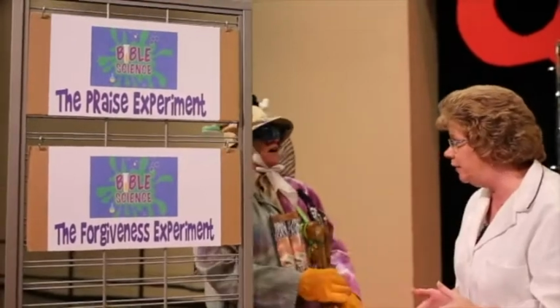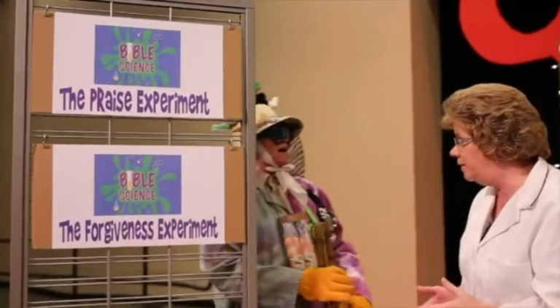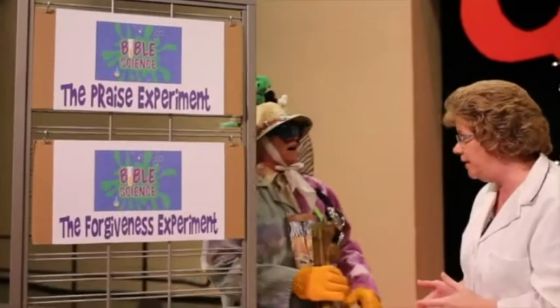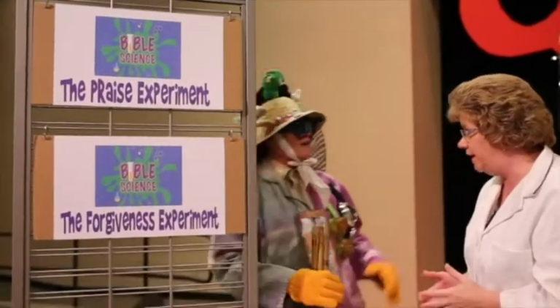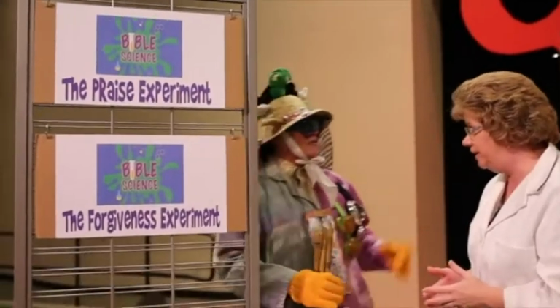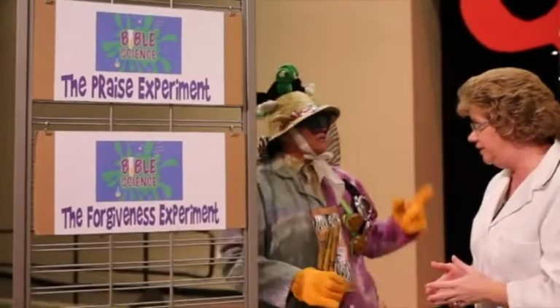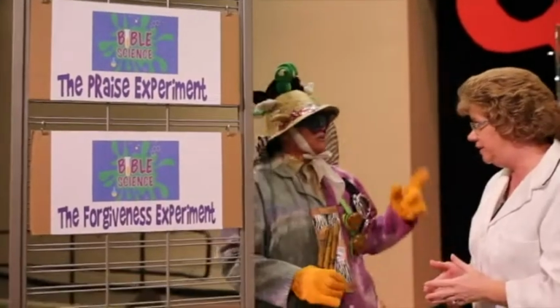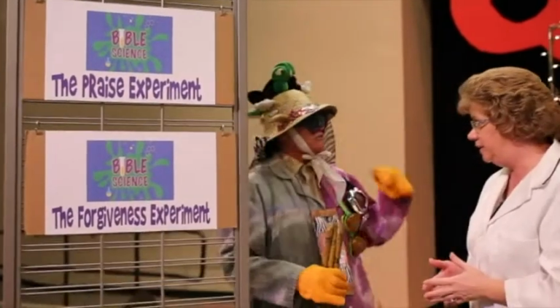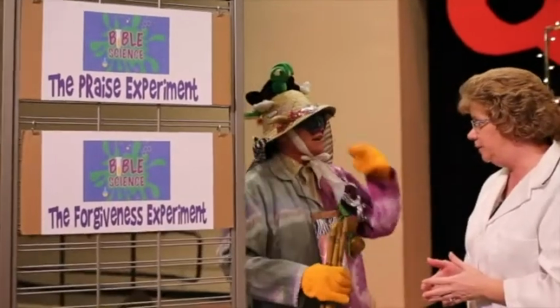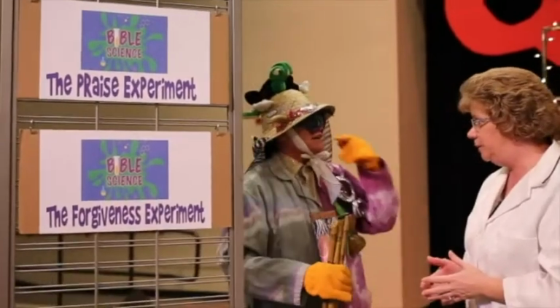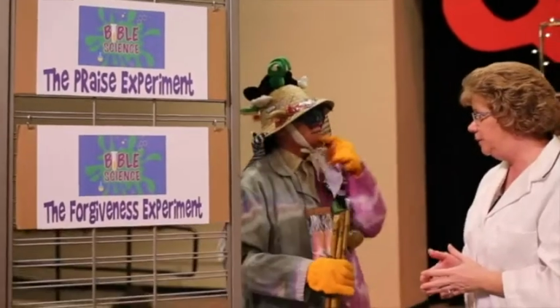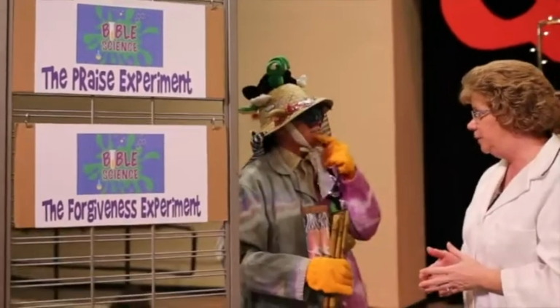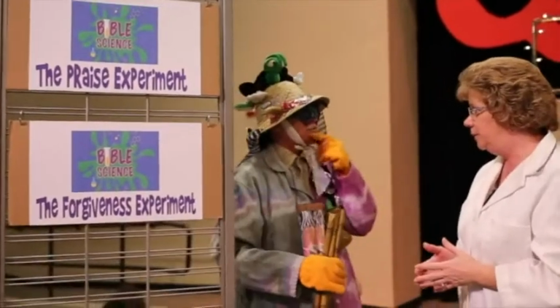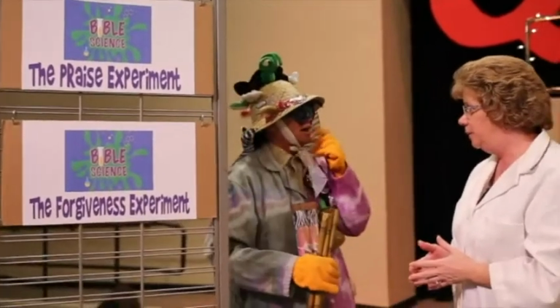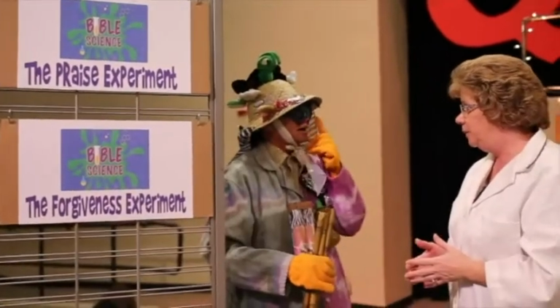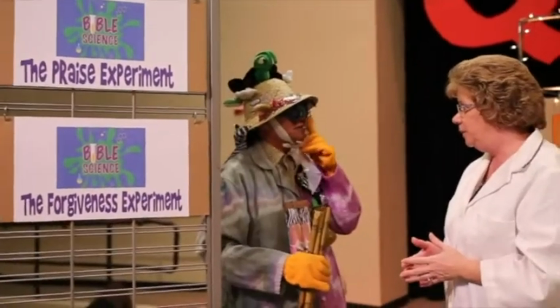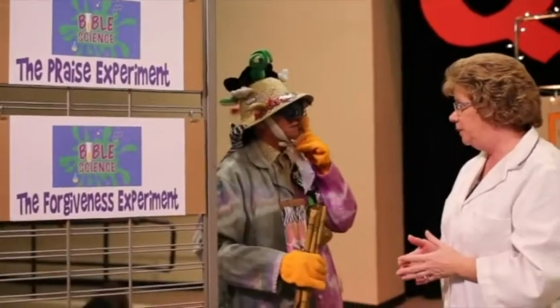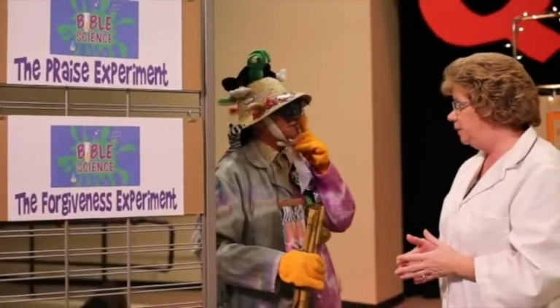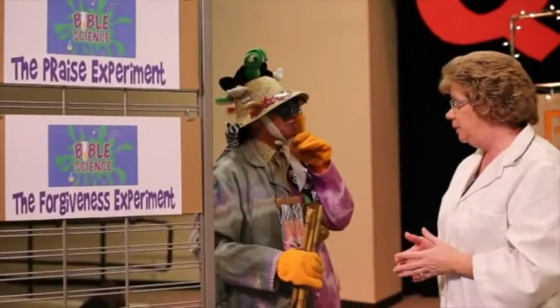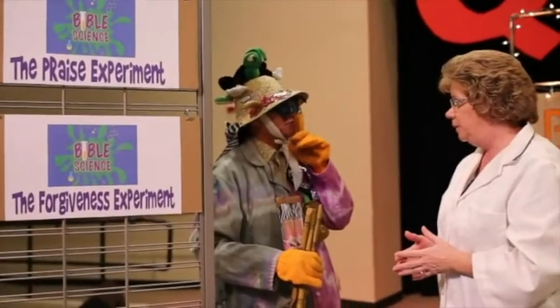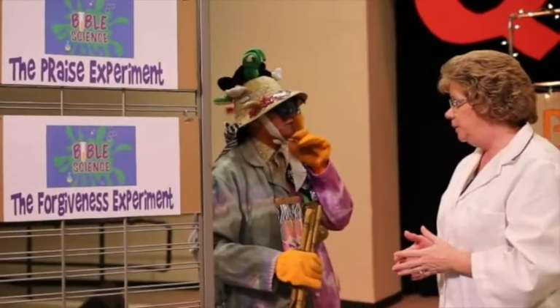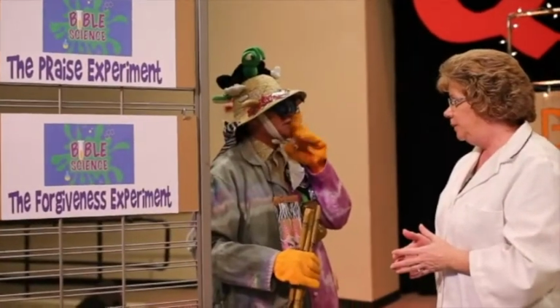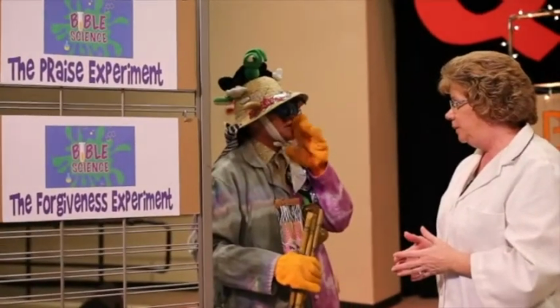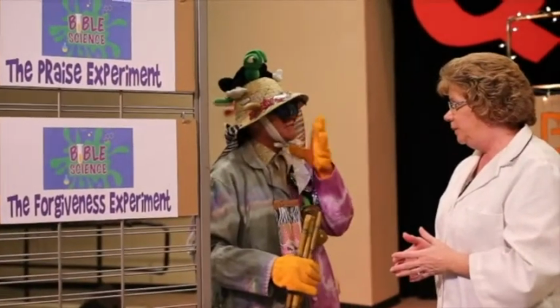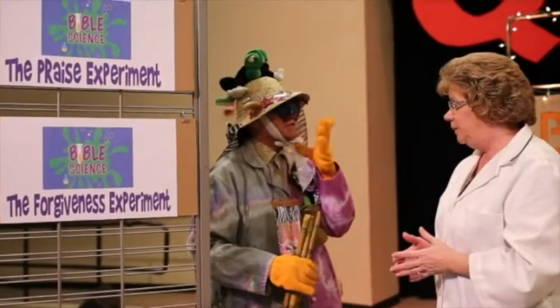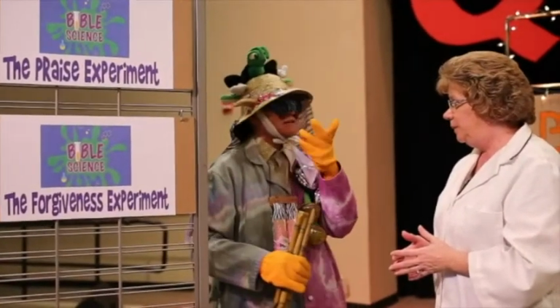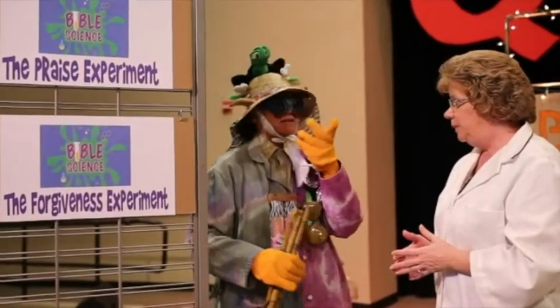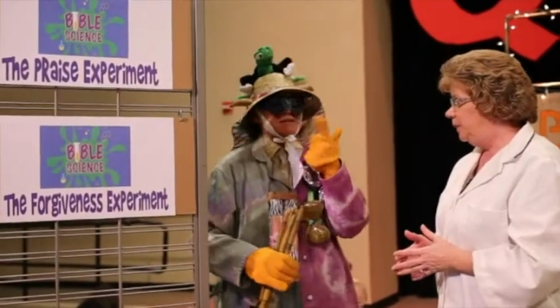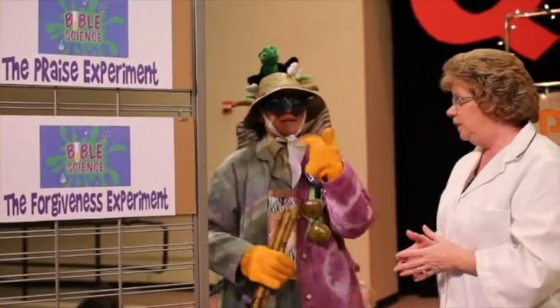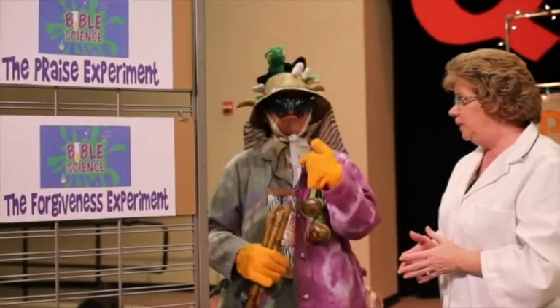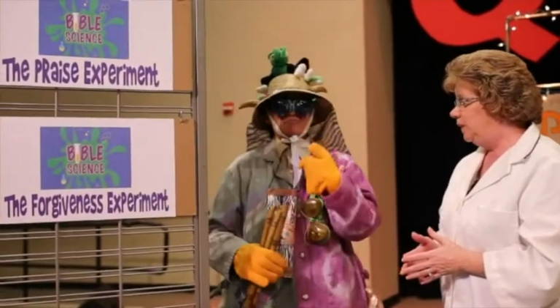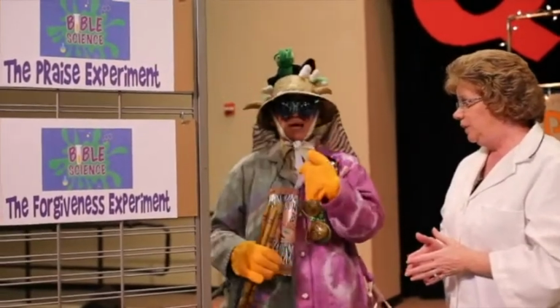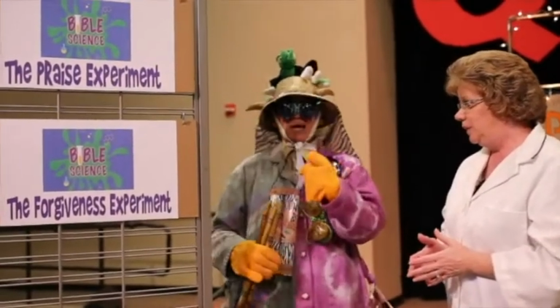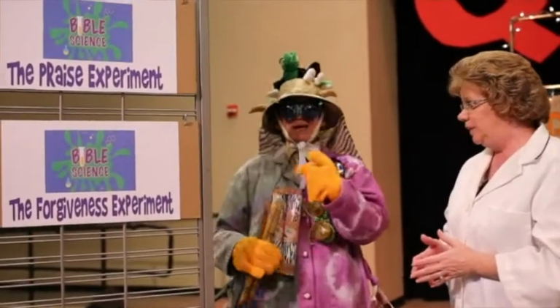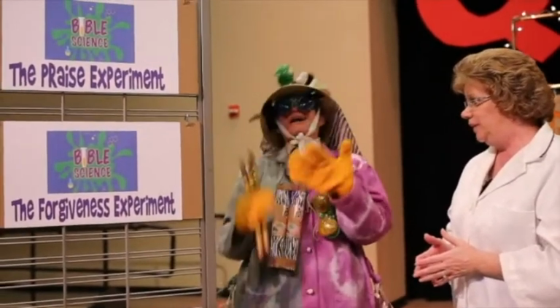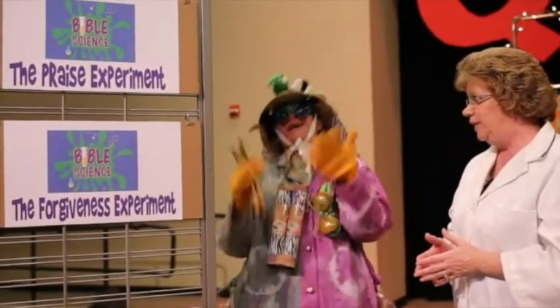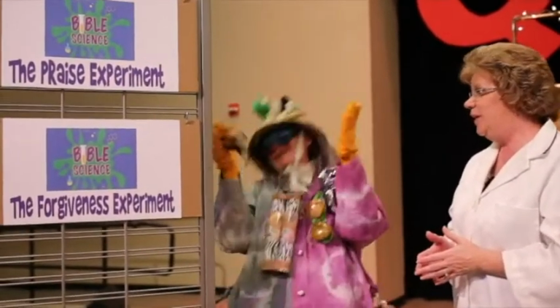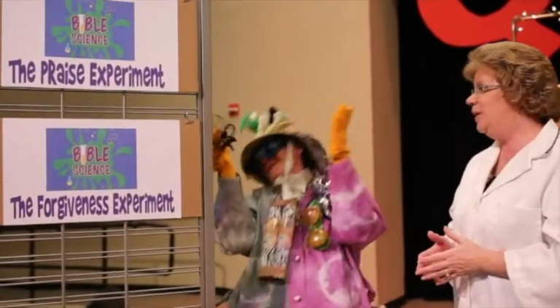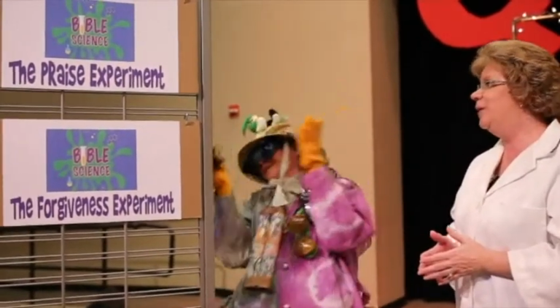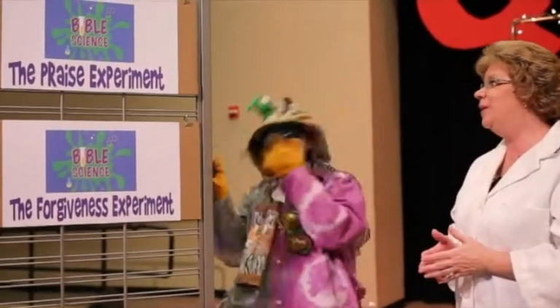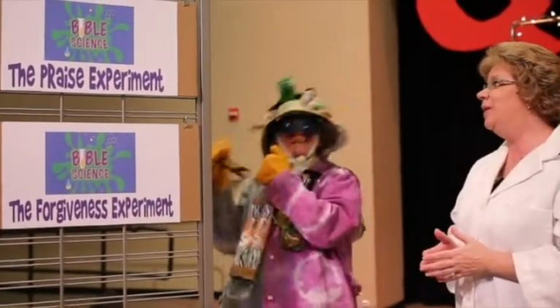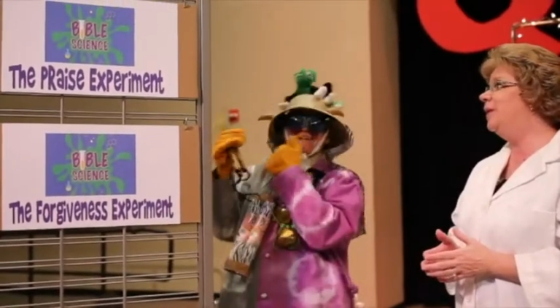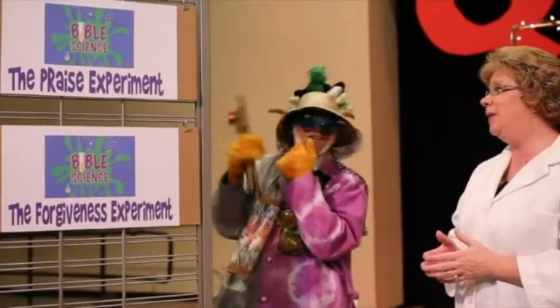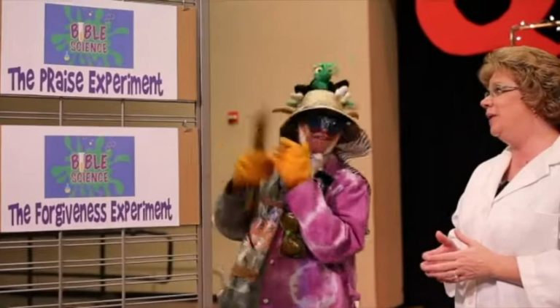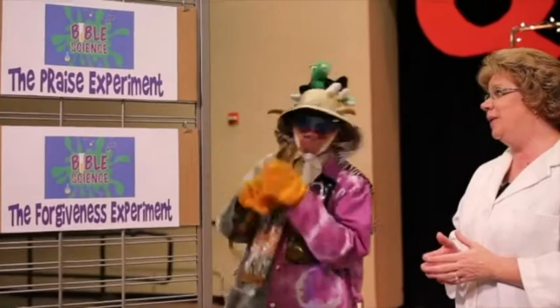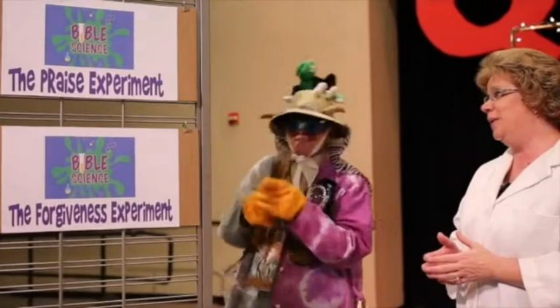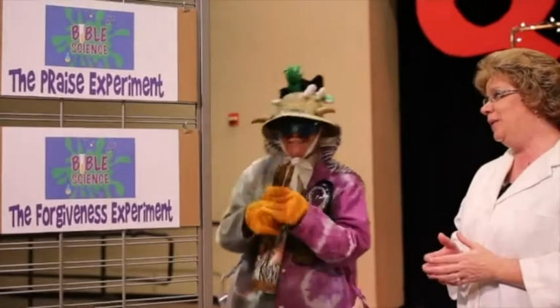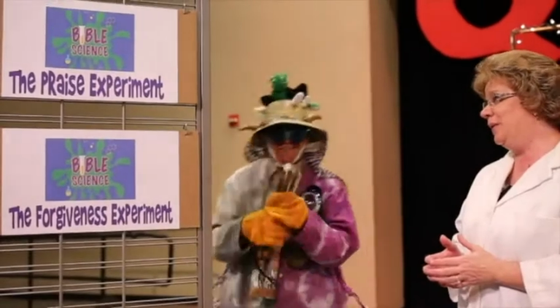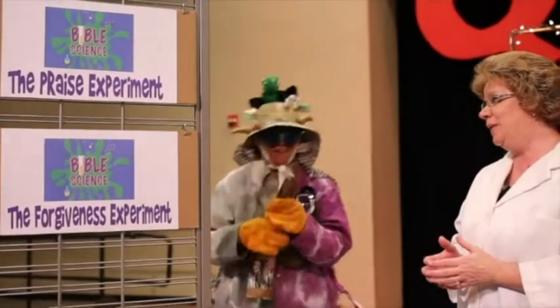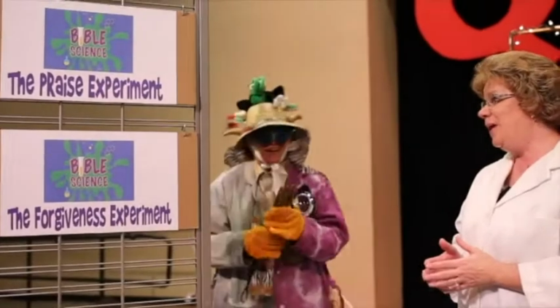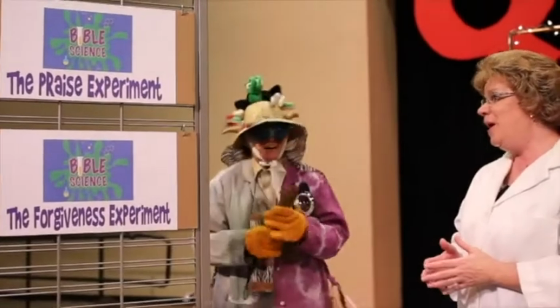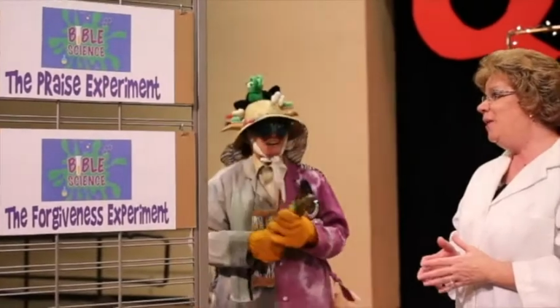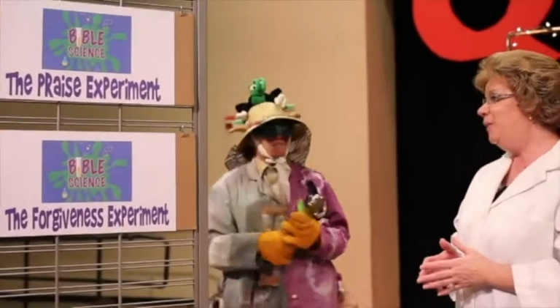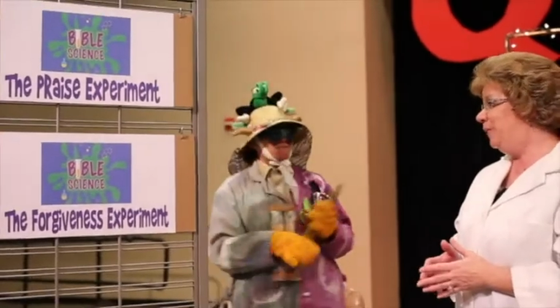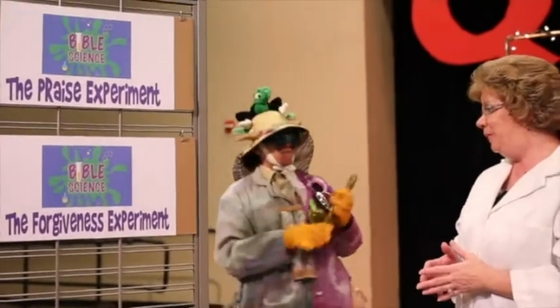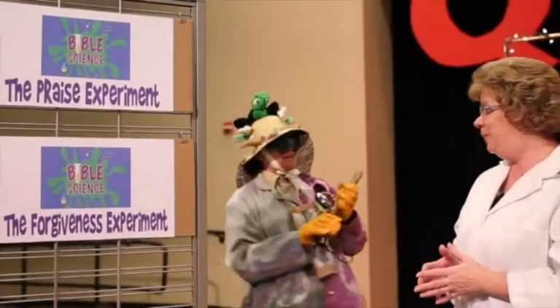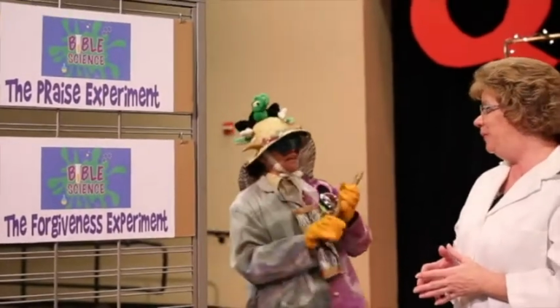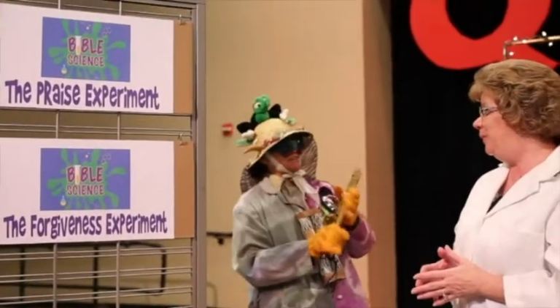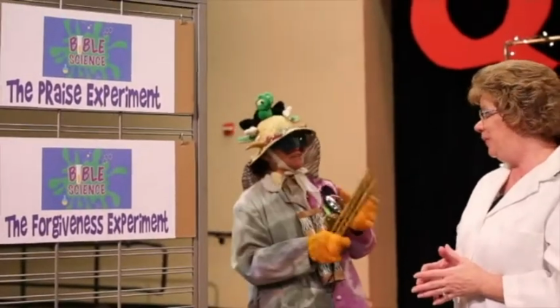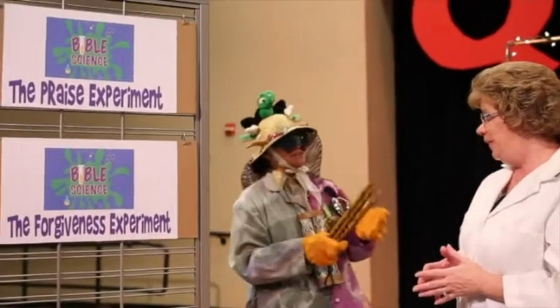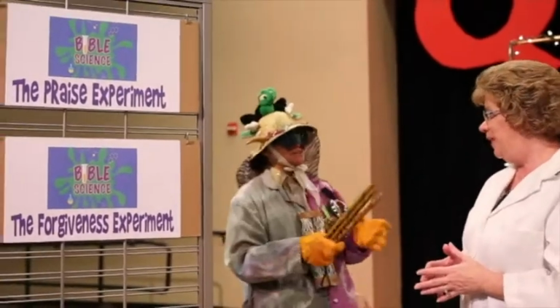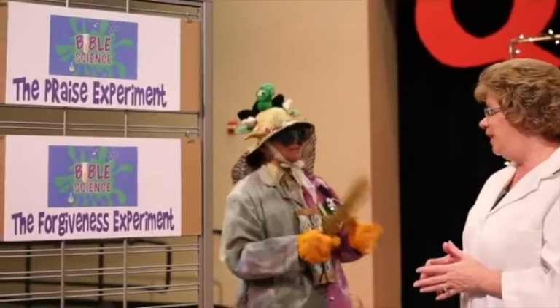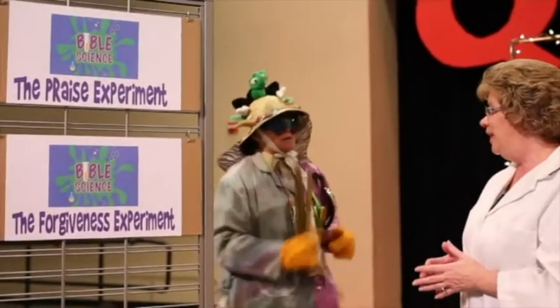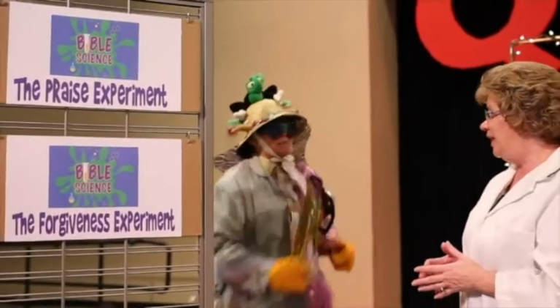And today, we're going to talk about the forgiveness experiment. You've had some practice in forgiving me. The forgiveness experiment.